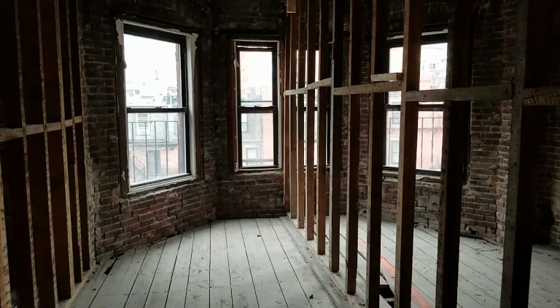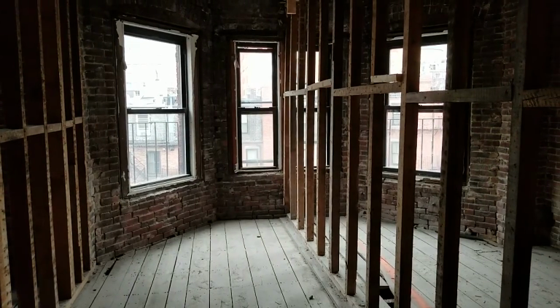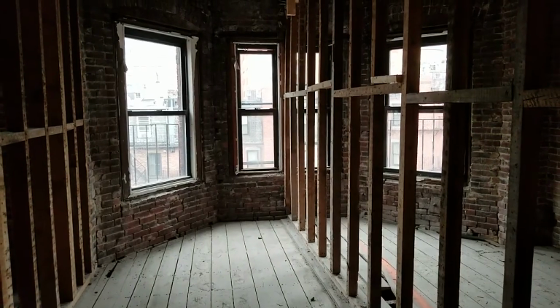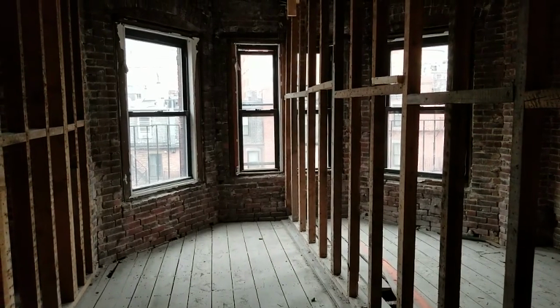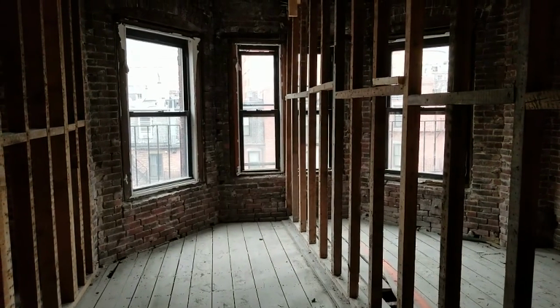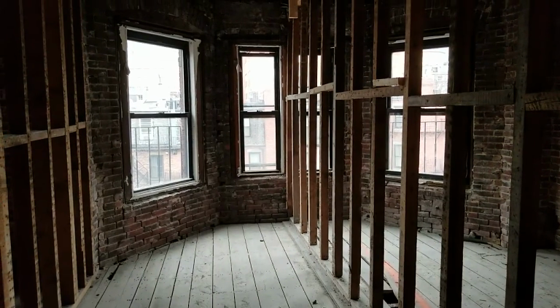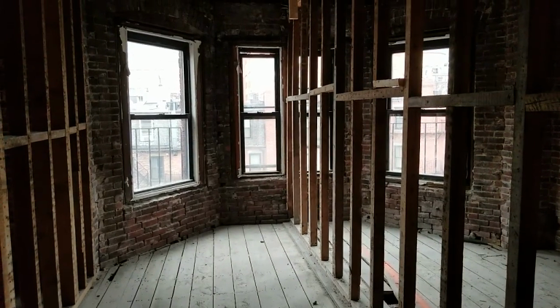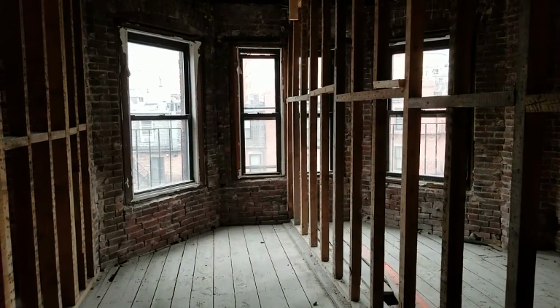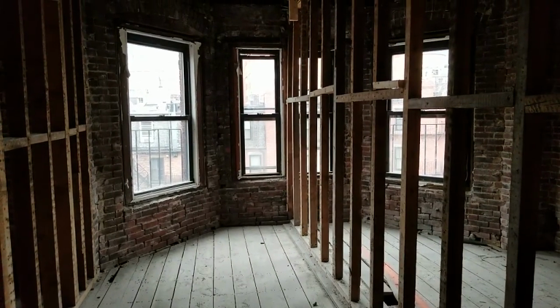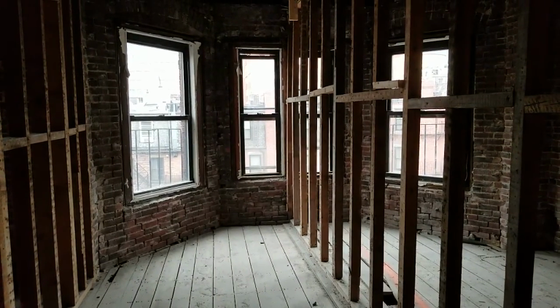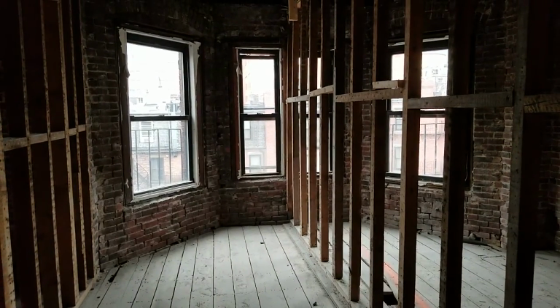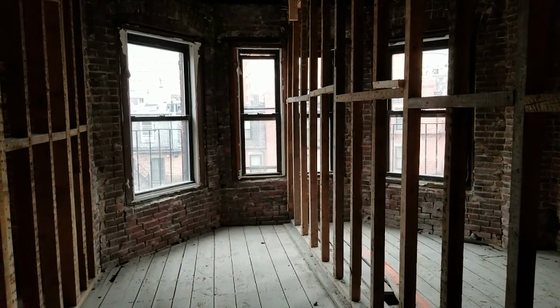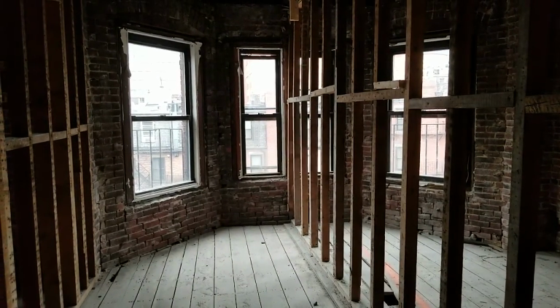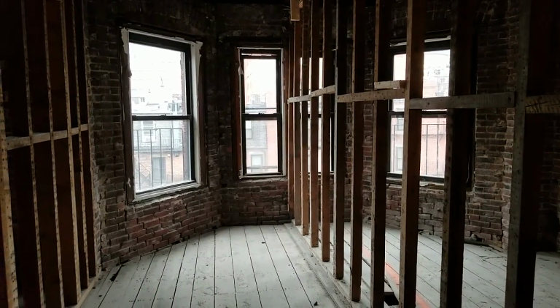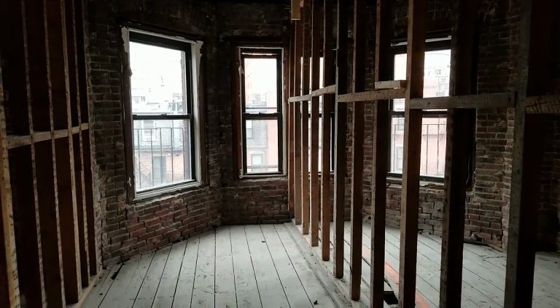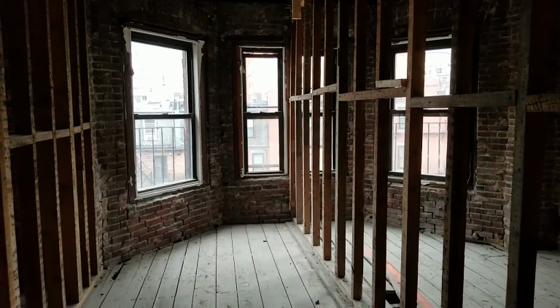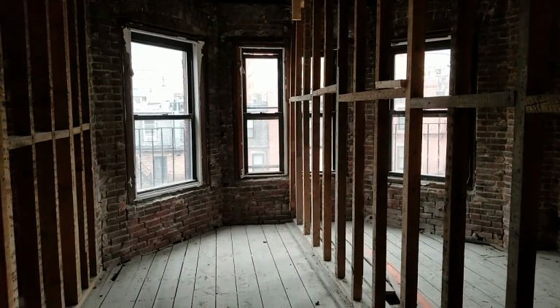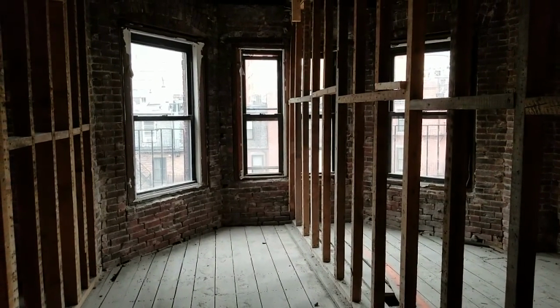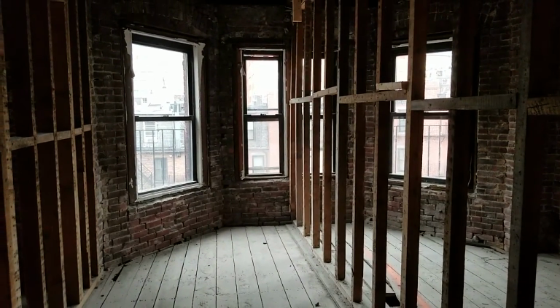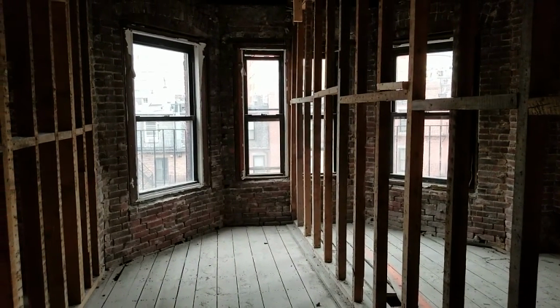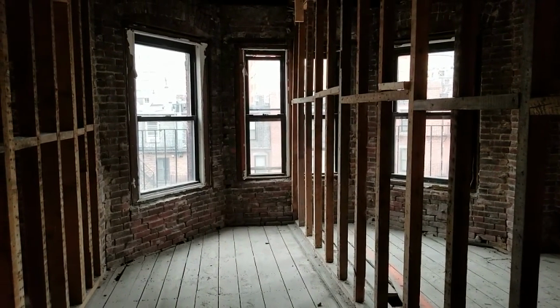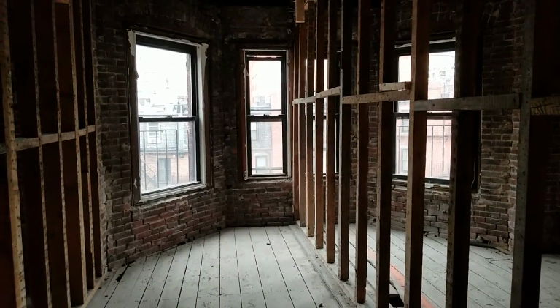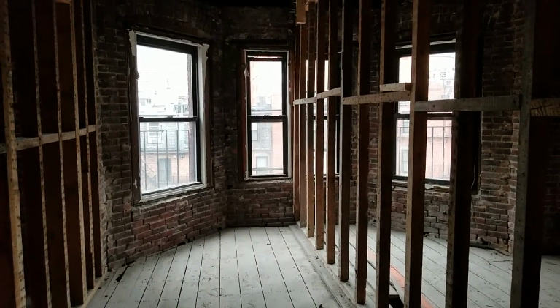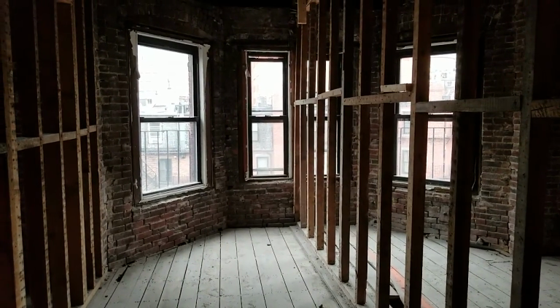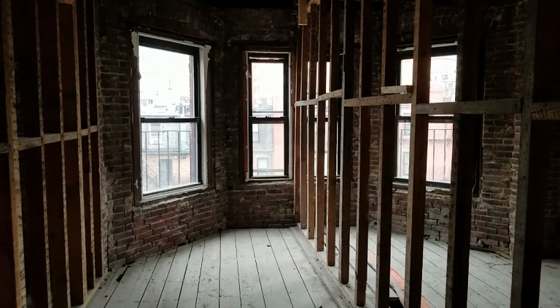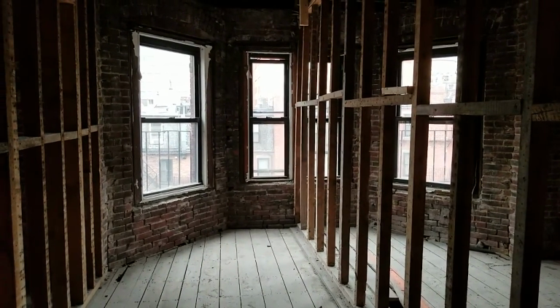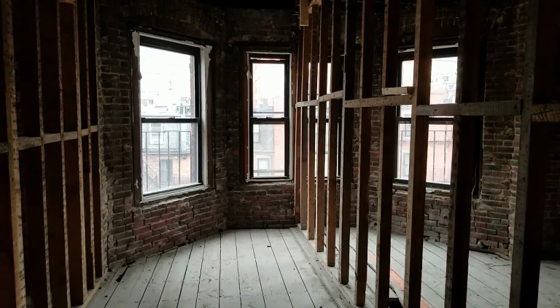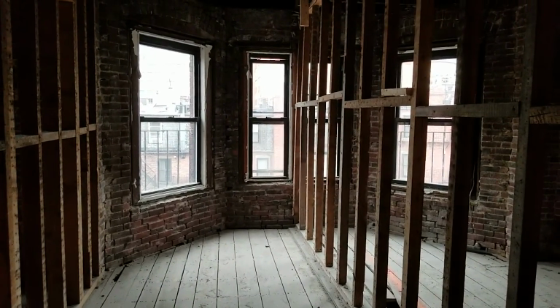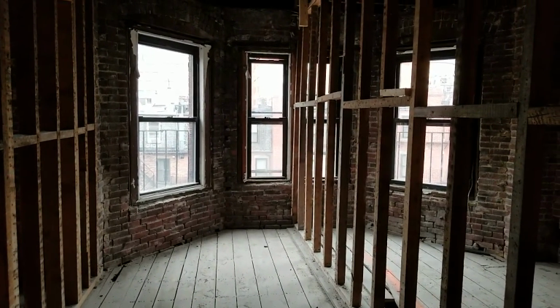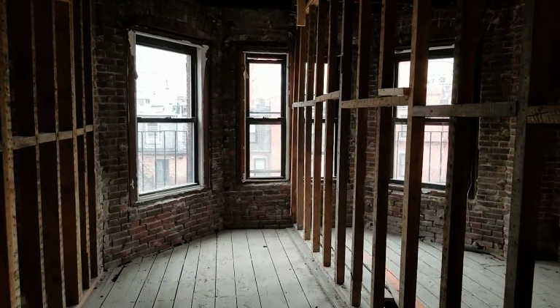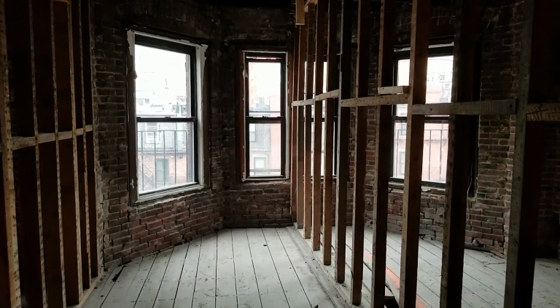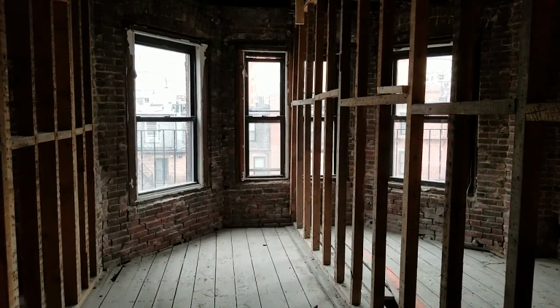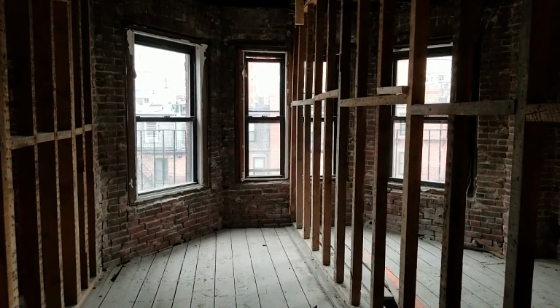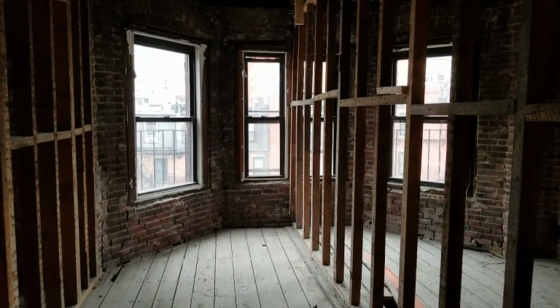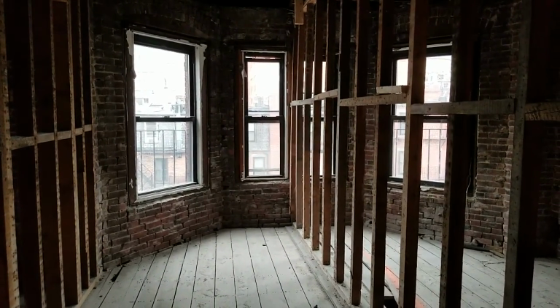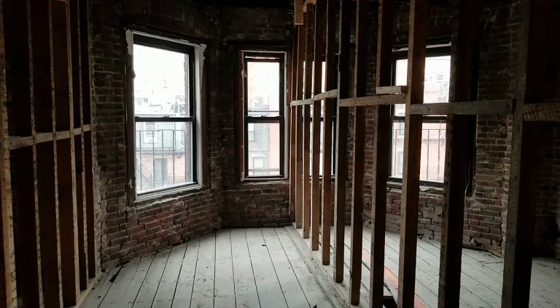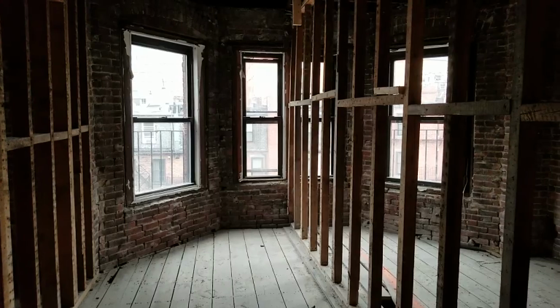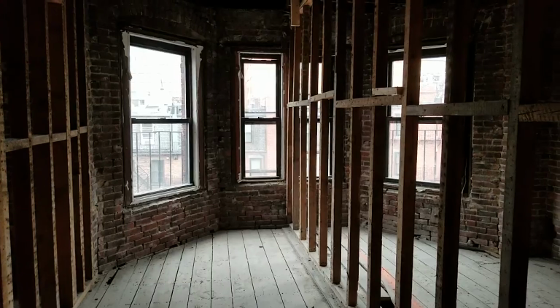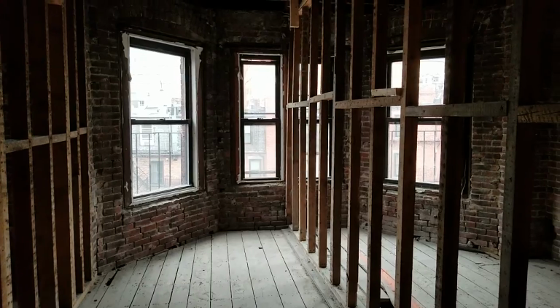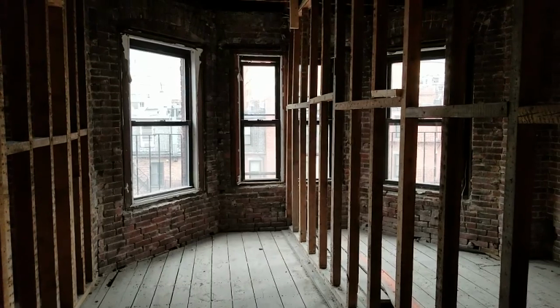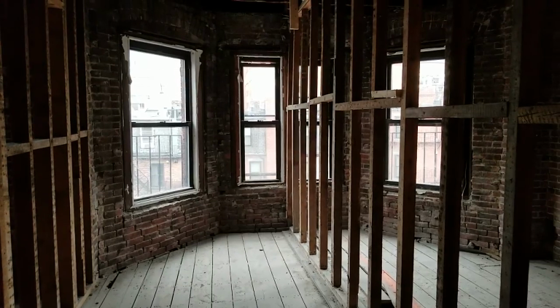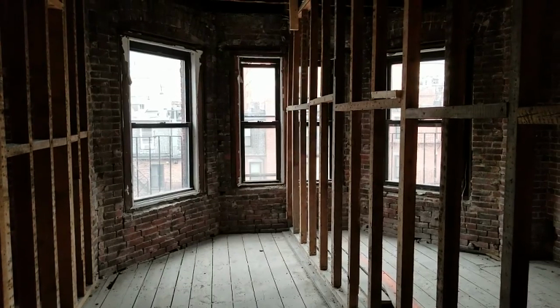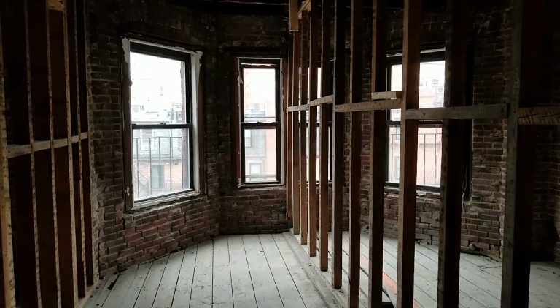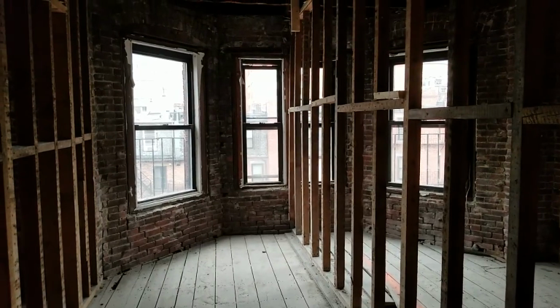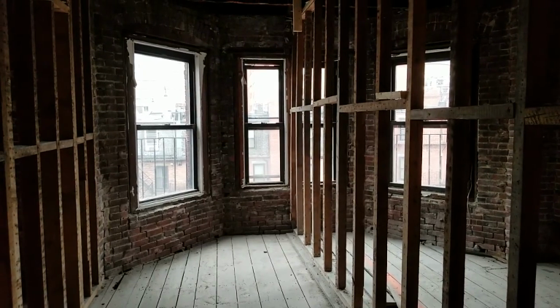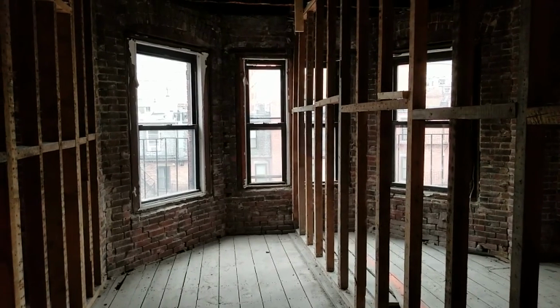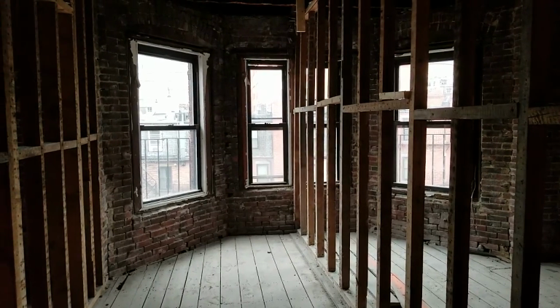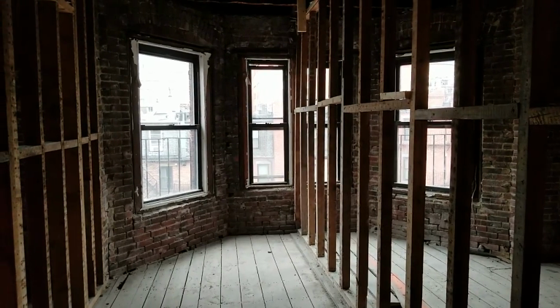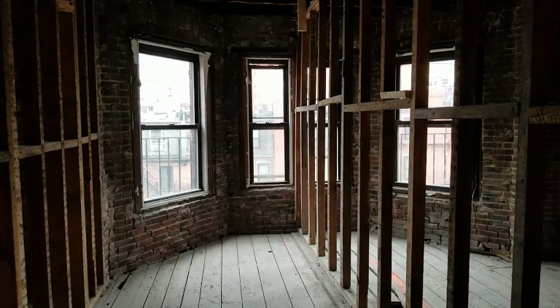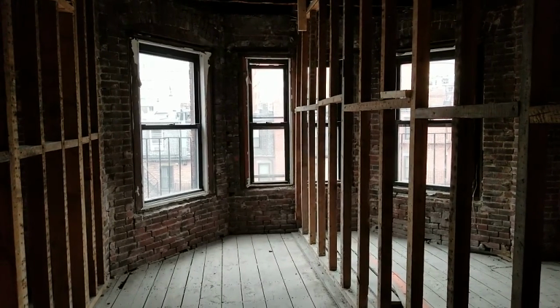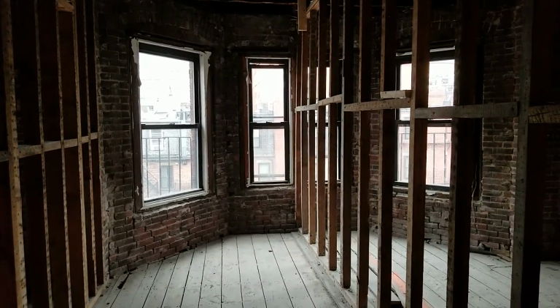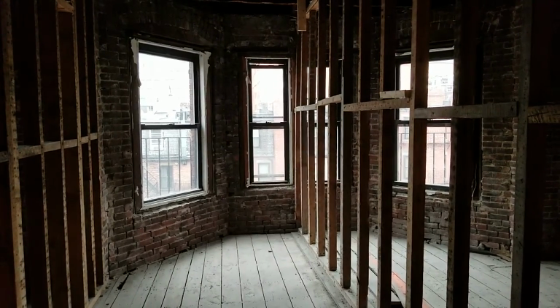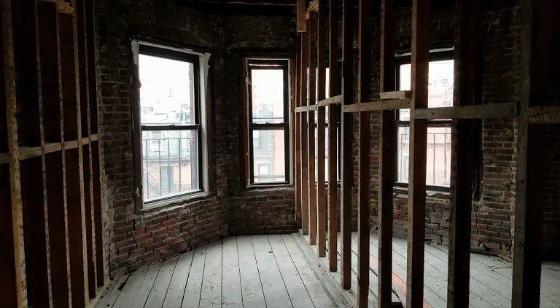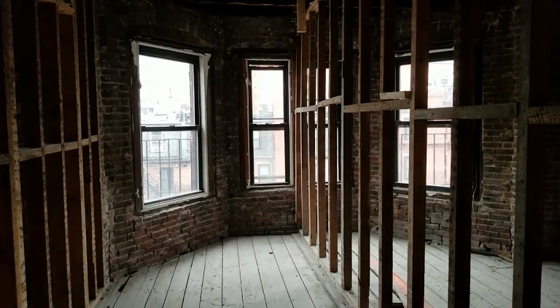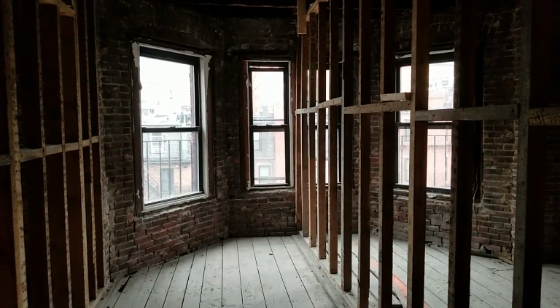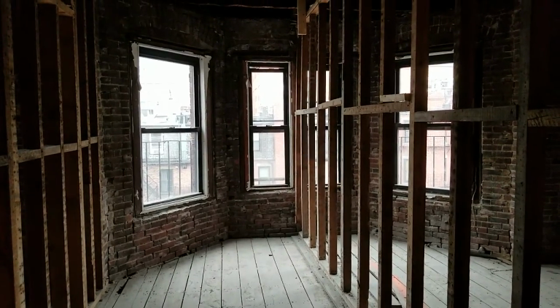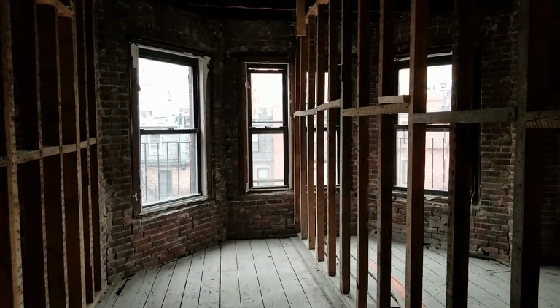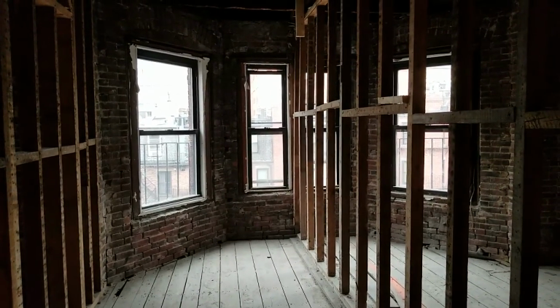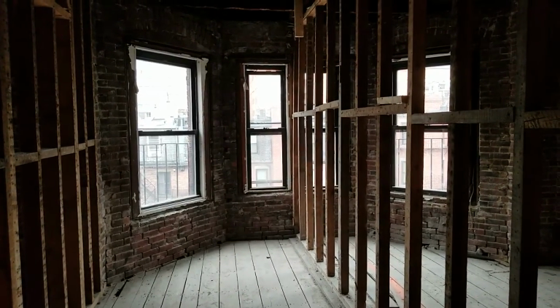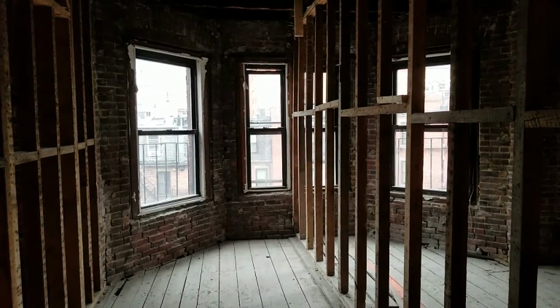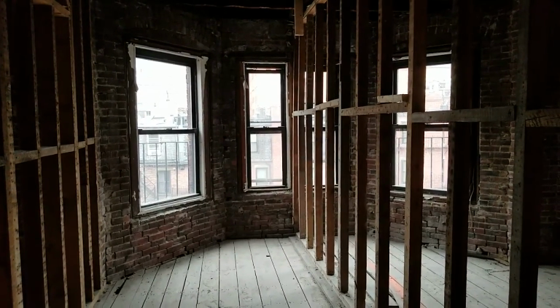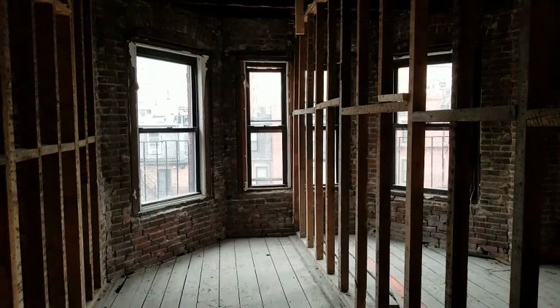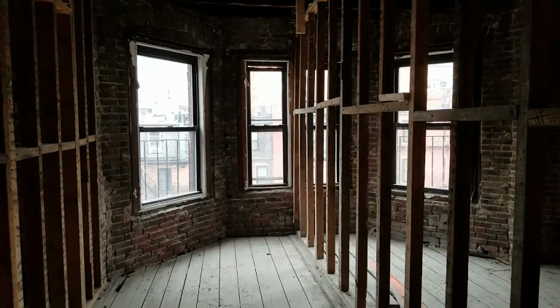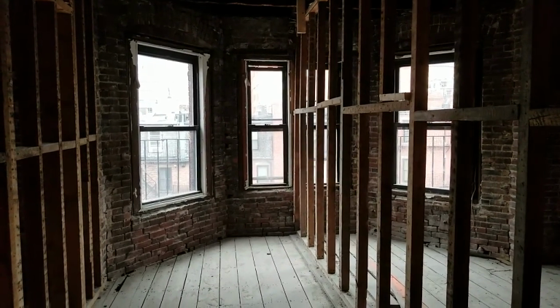It is October 1st, 2018. I am at the fourth floor of 260 Commonwealth Avenue.